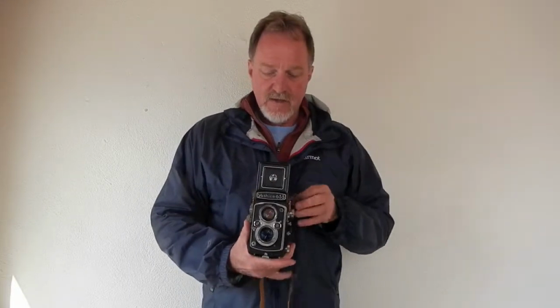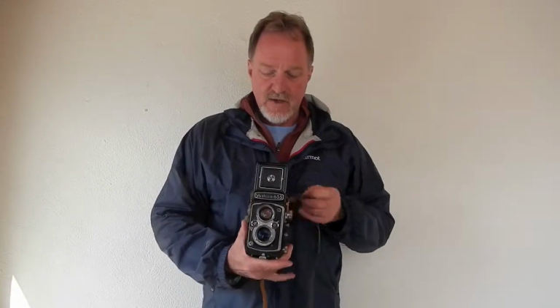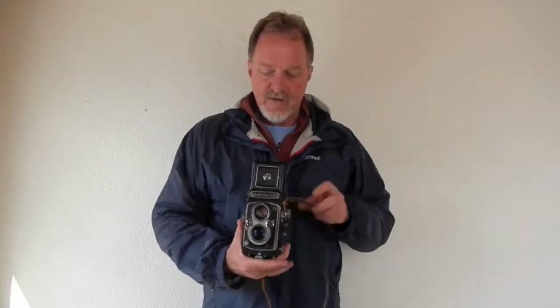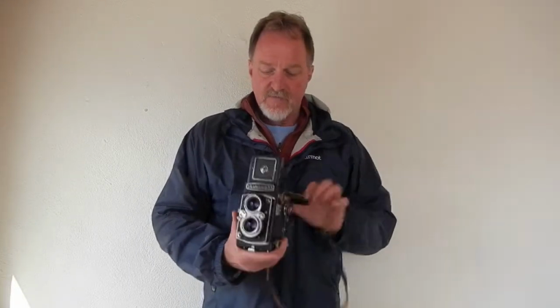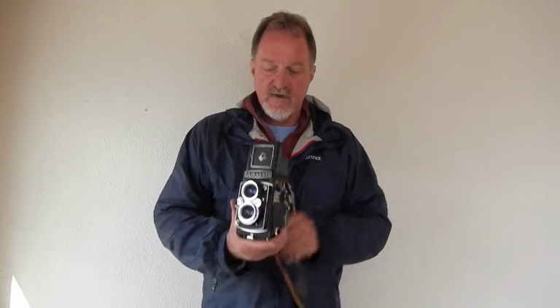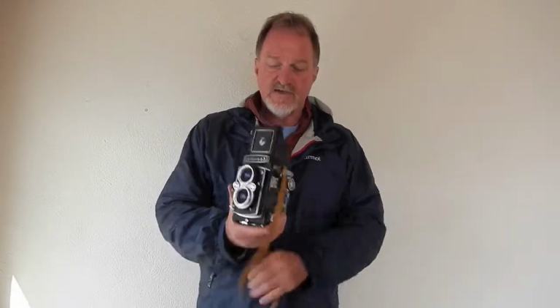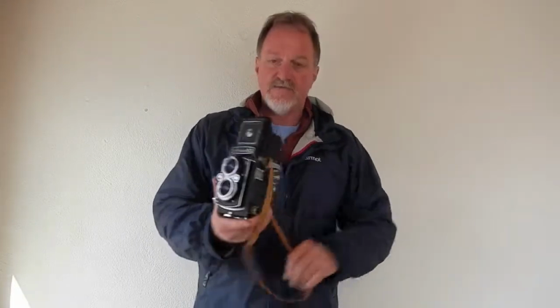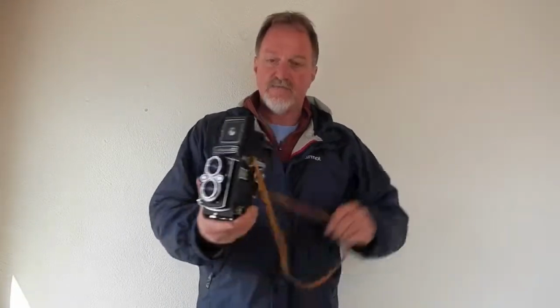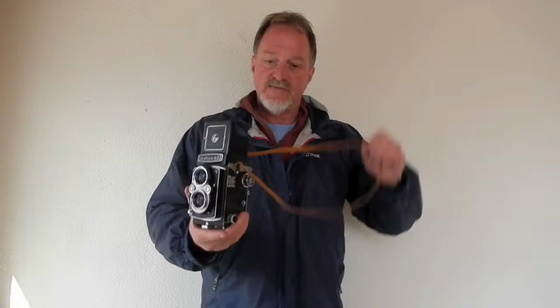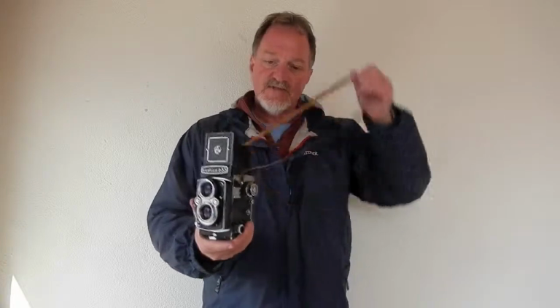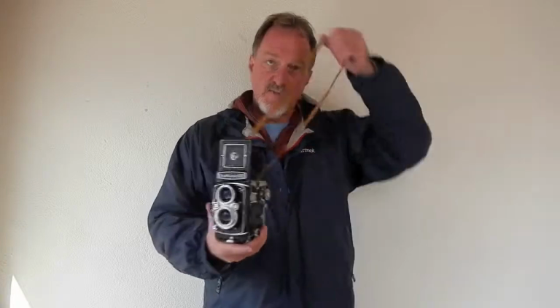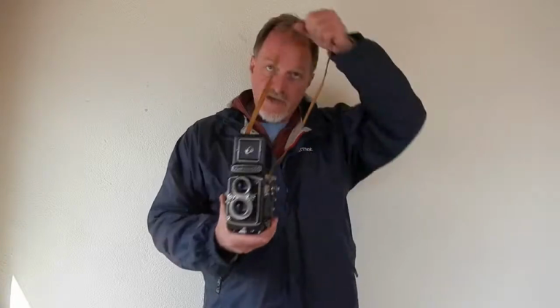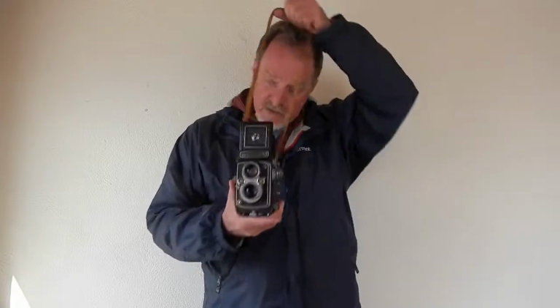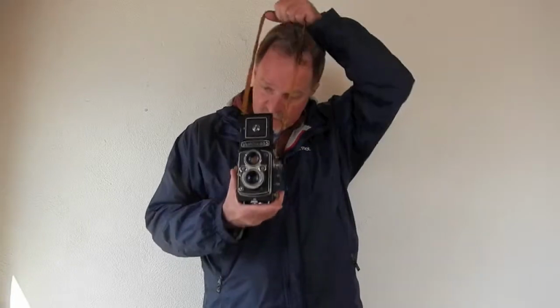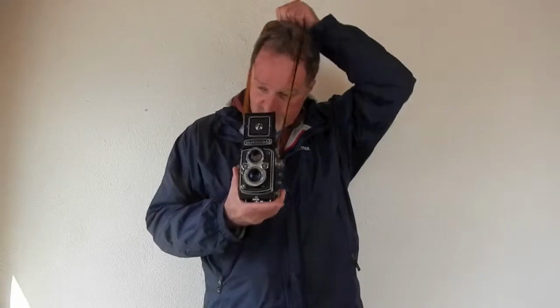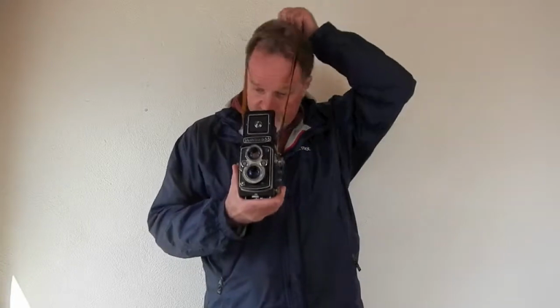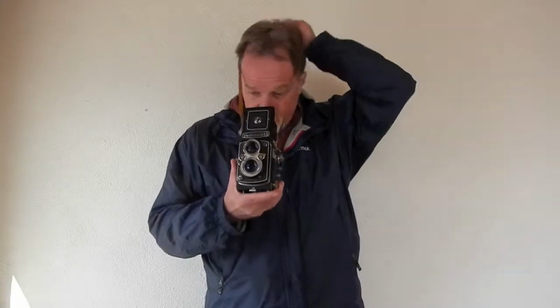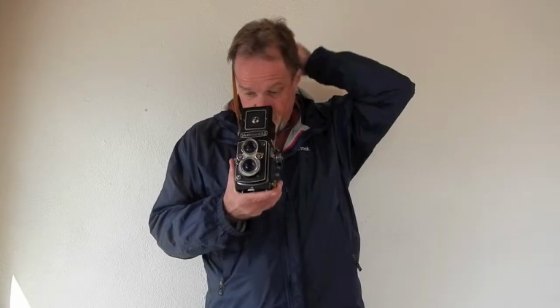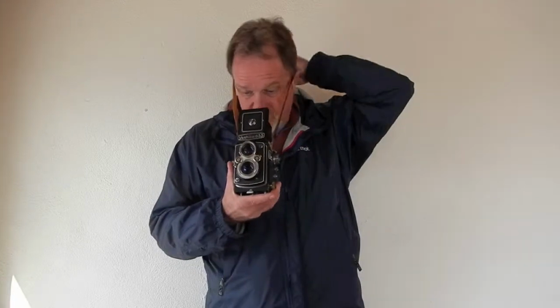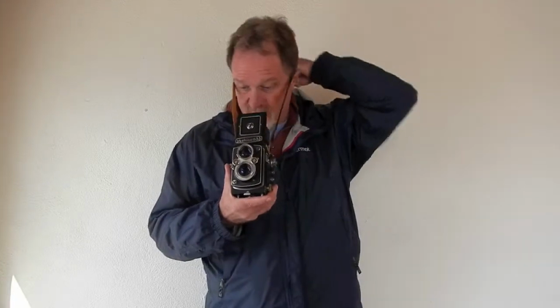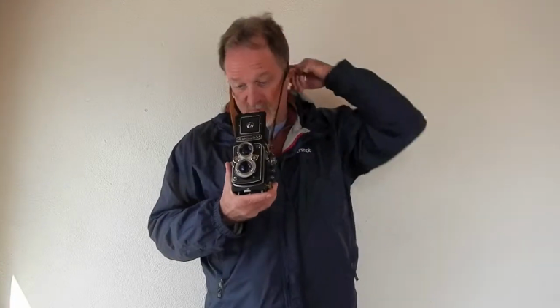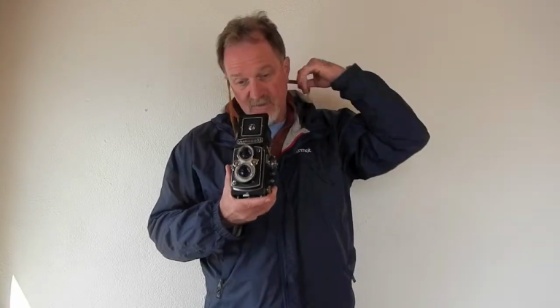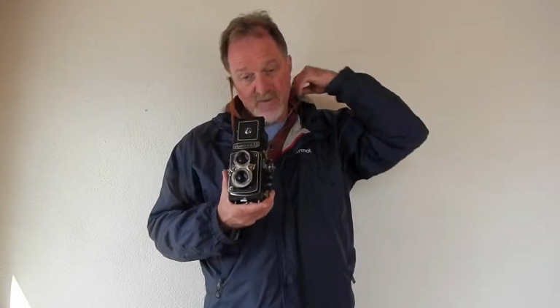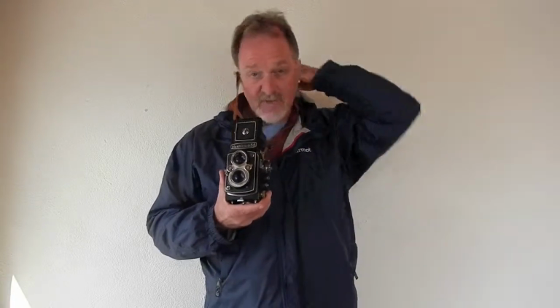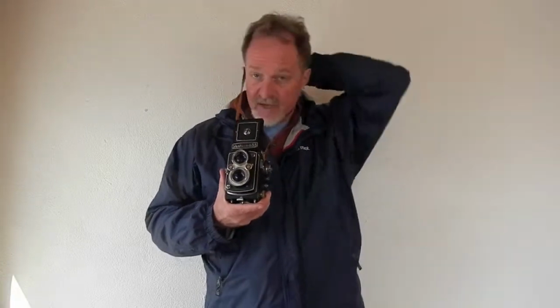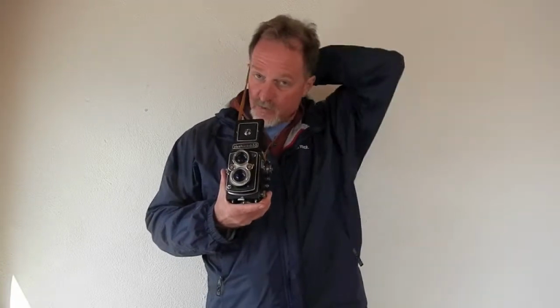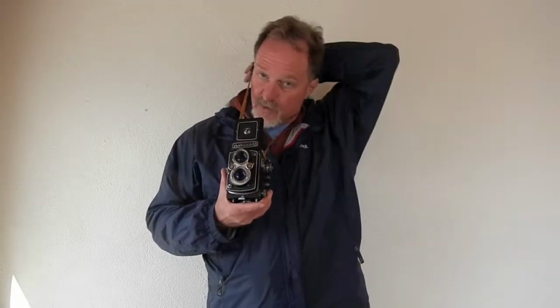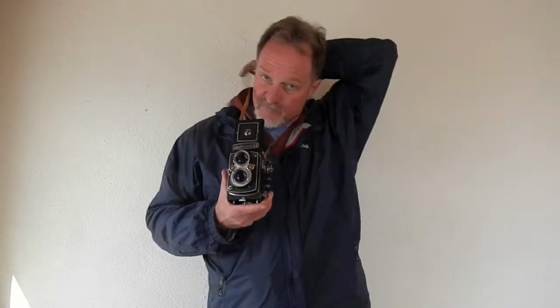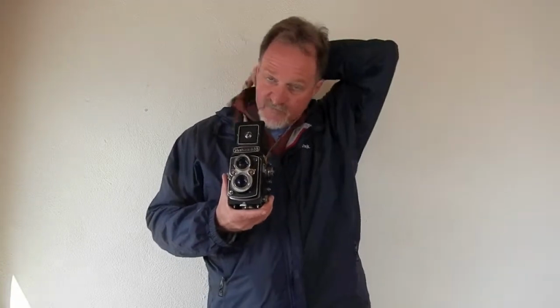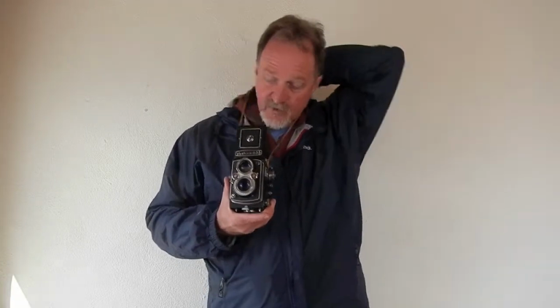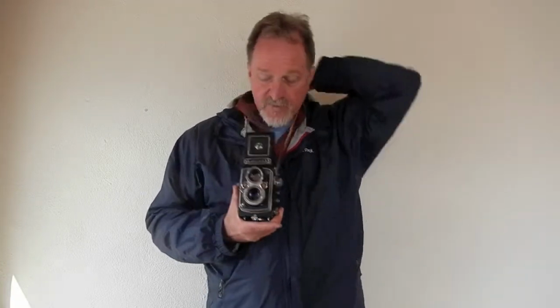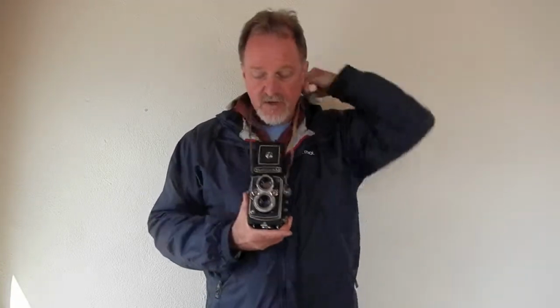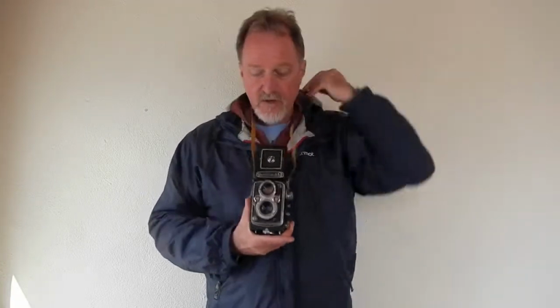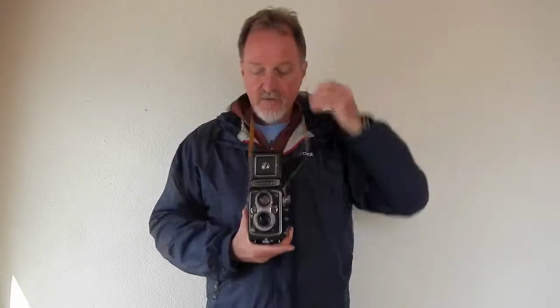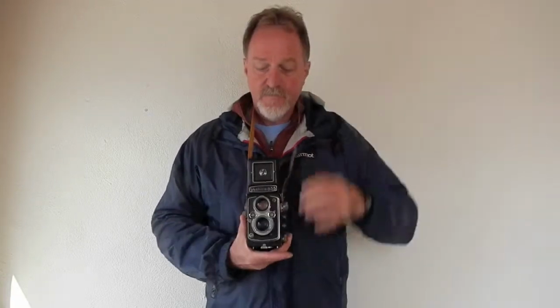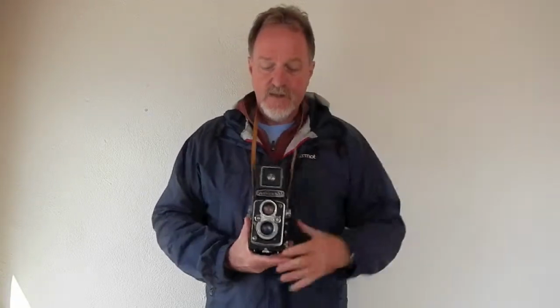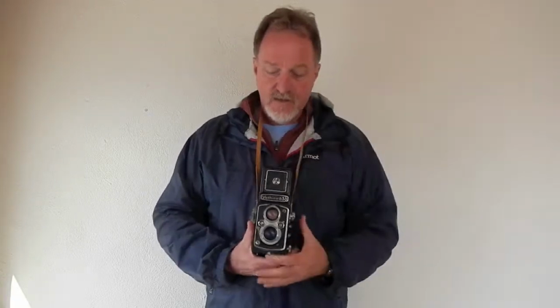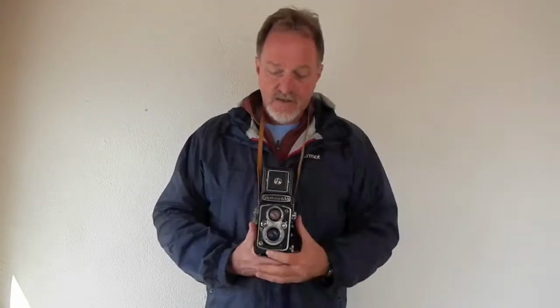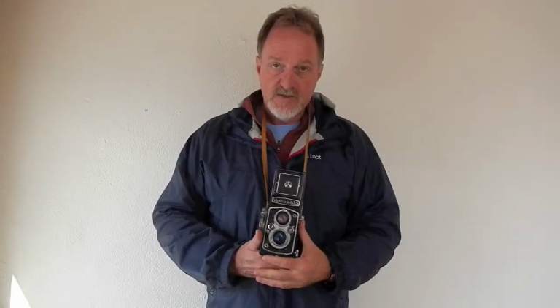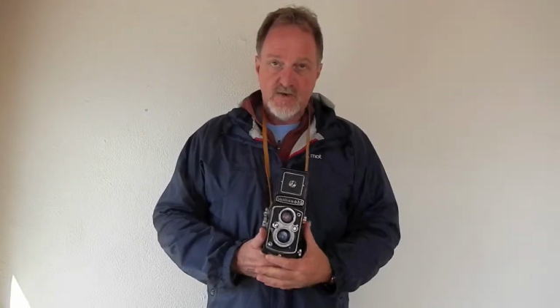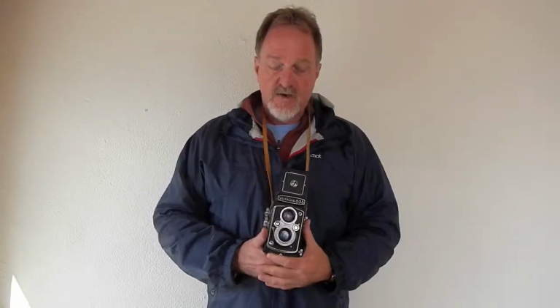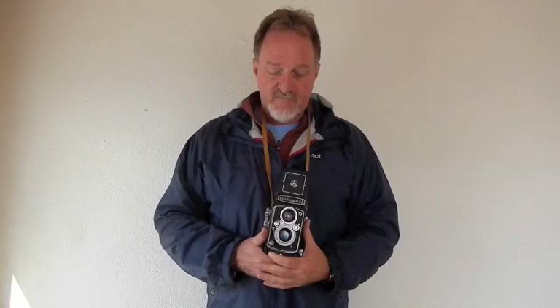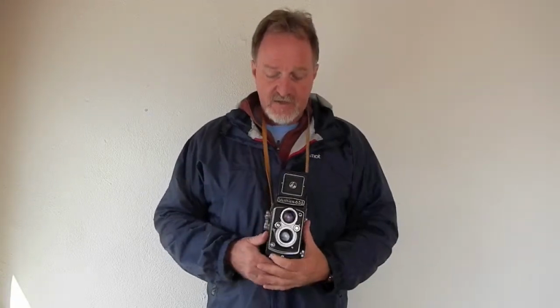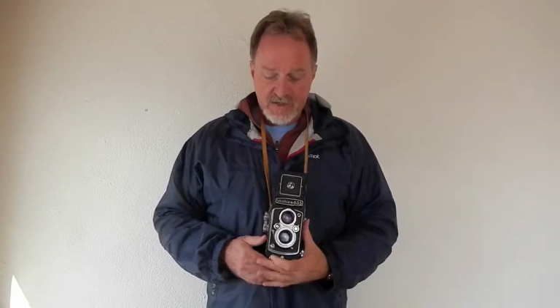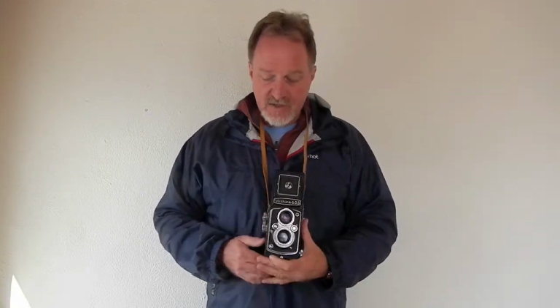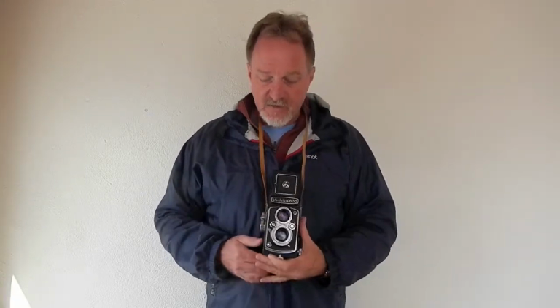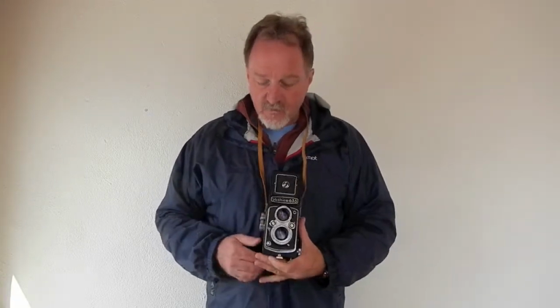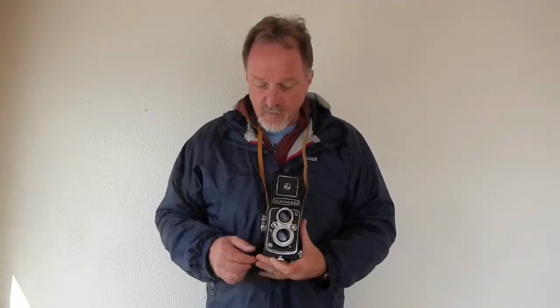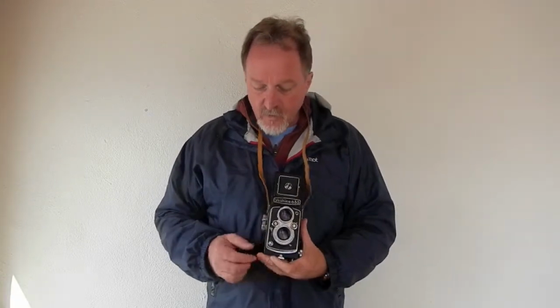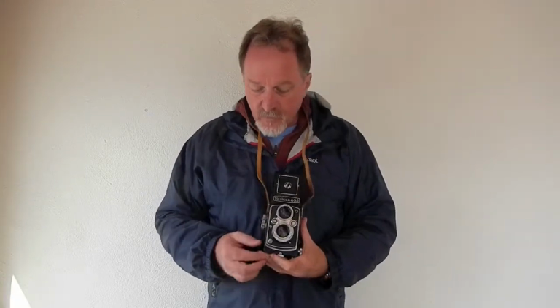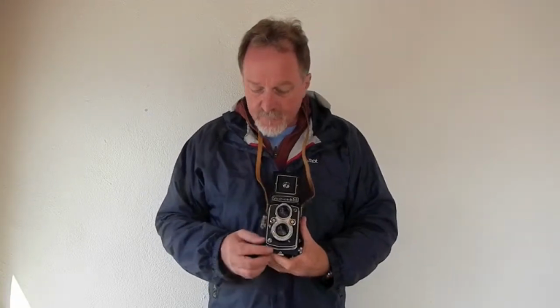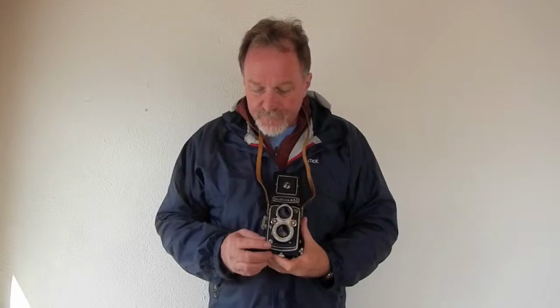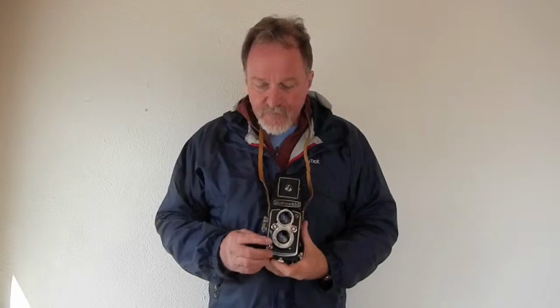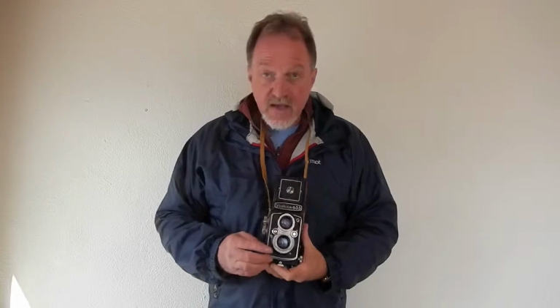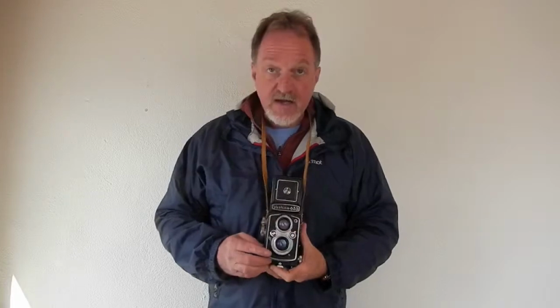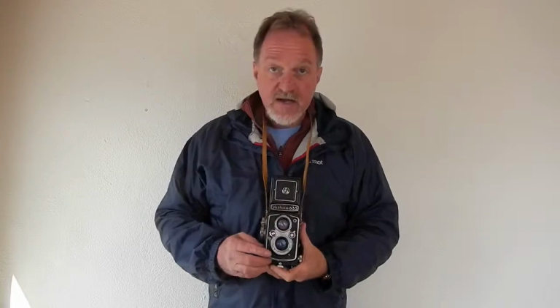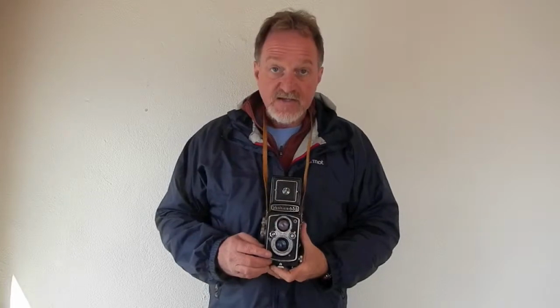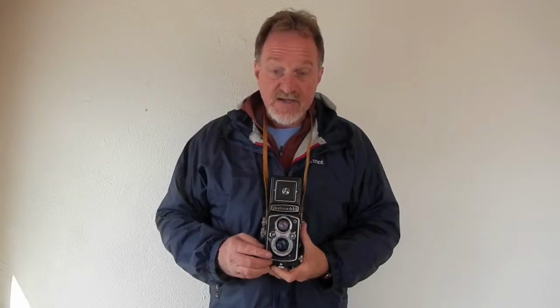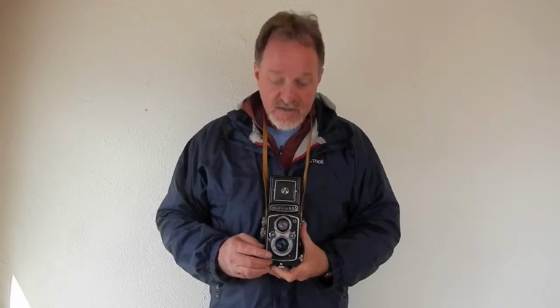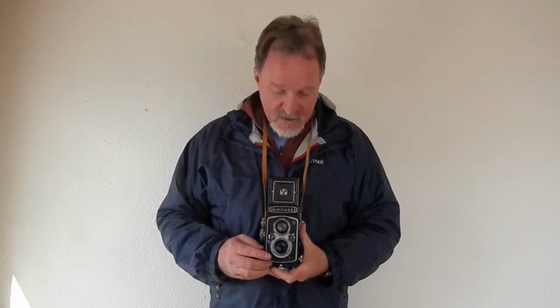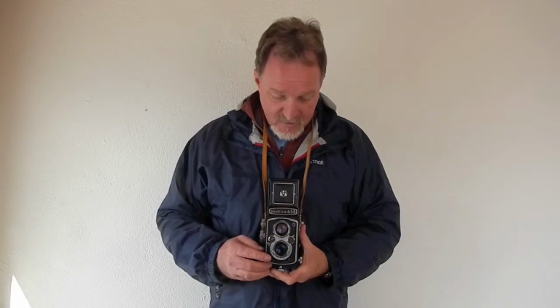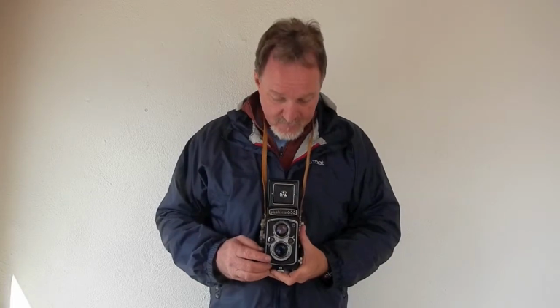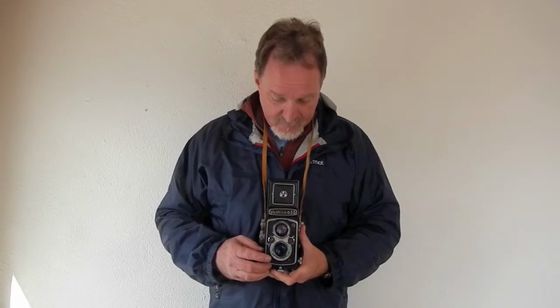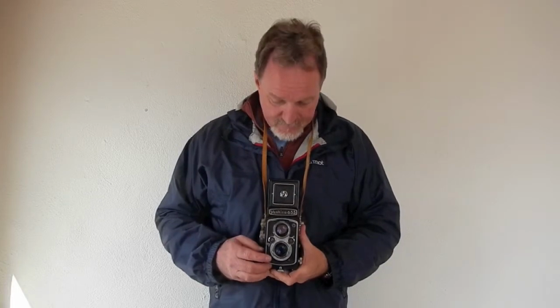I've got some sweet Ilford black and white film in here, so I'll finish out the roll and I'll see you then.